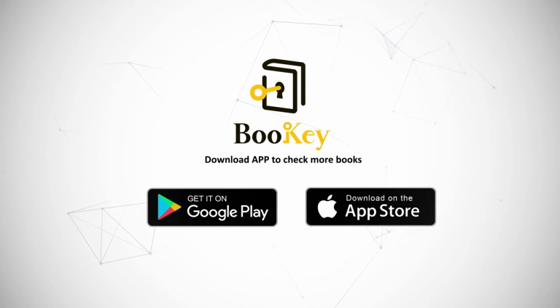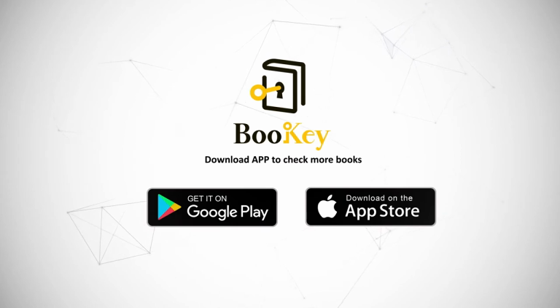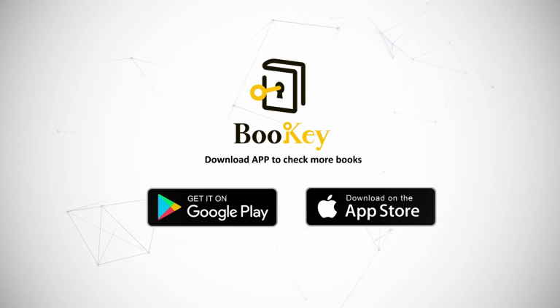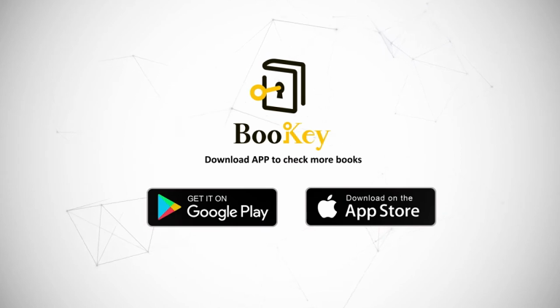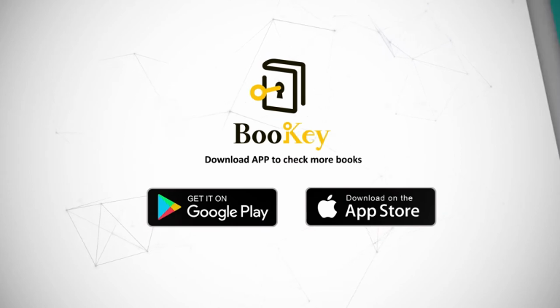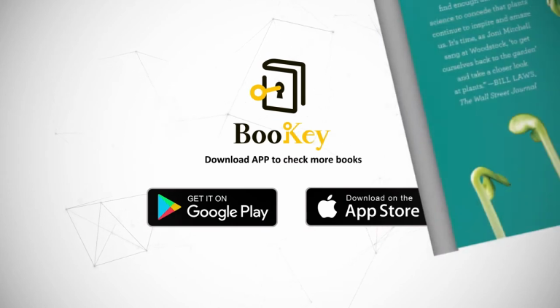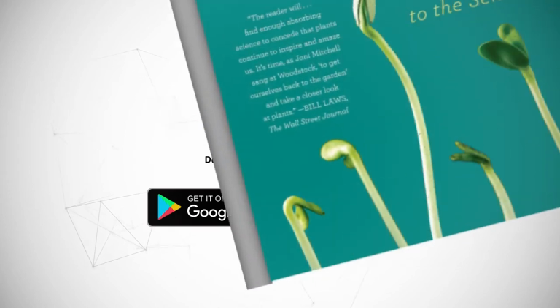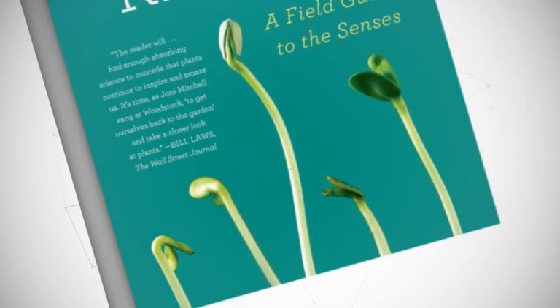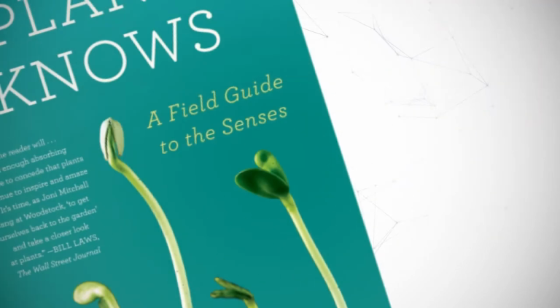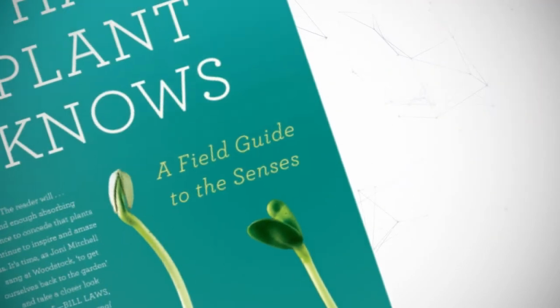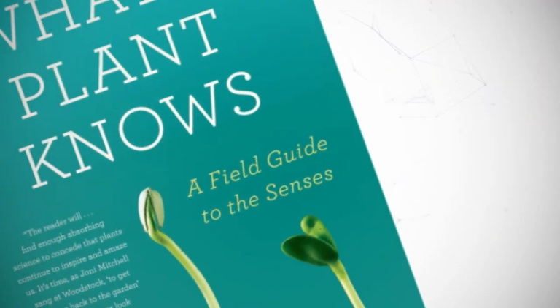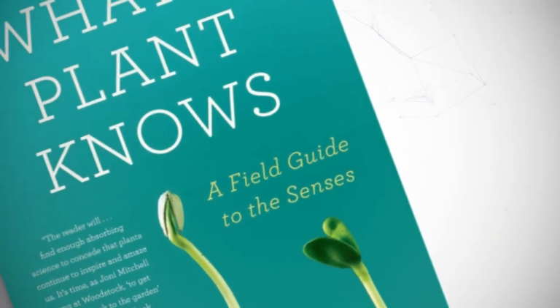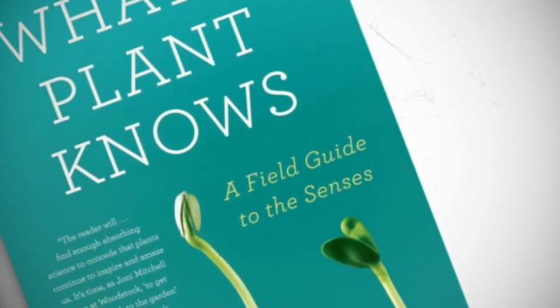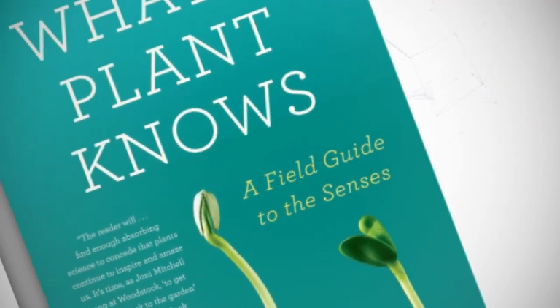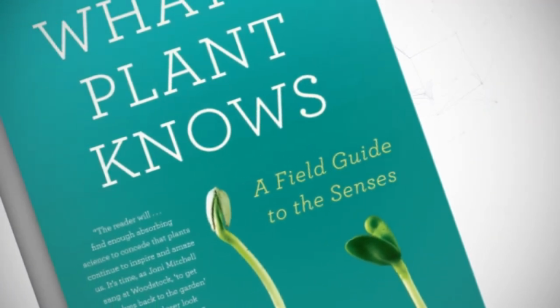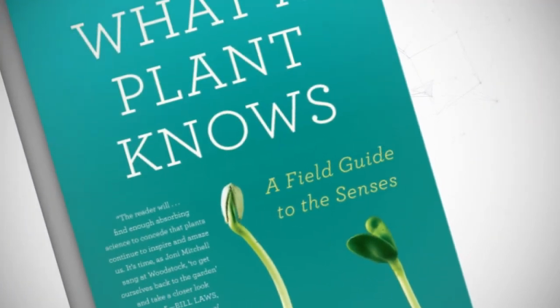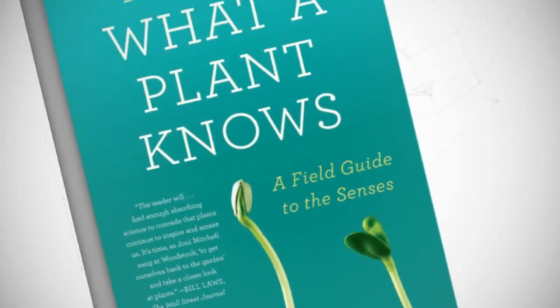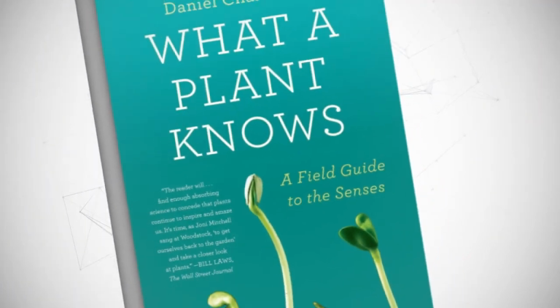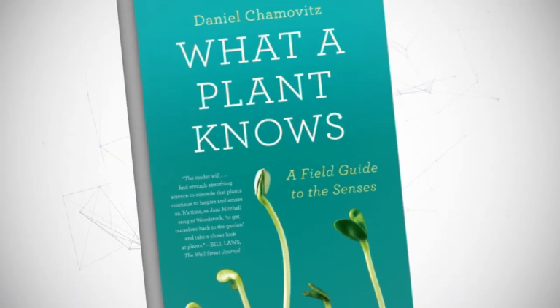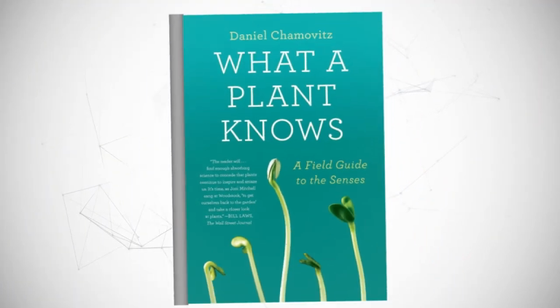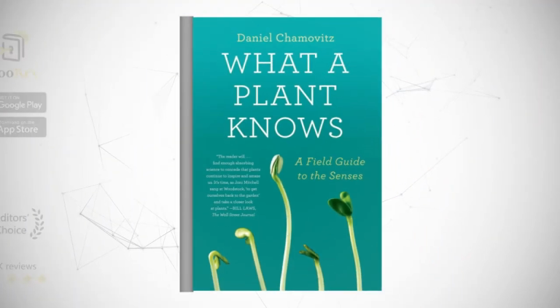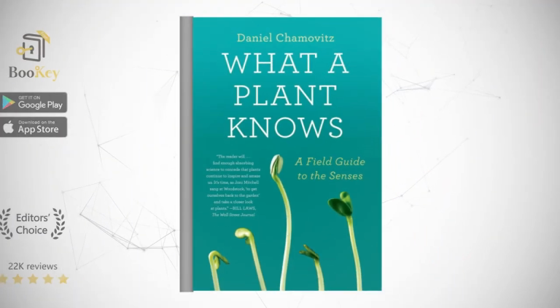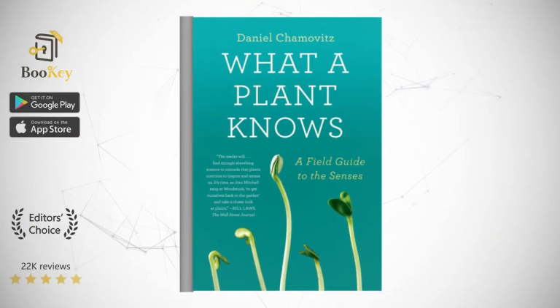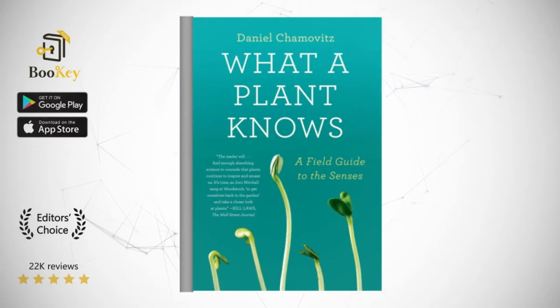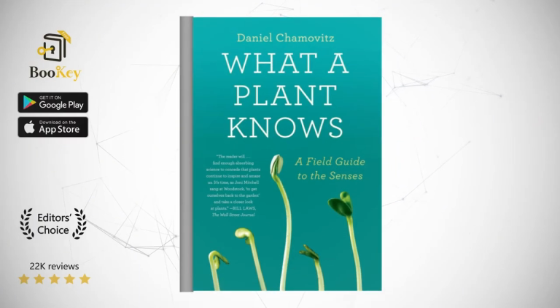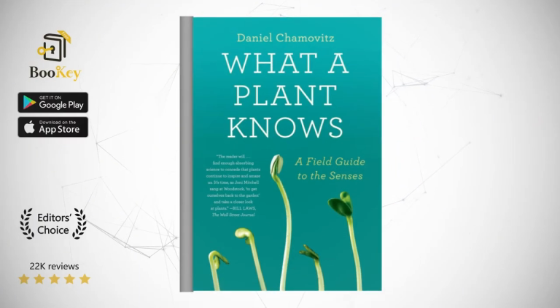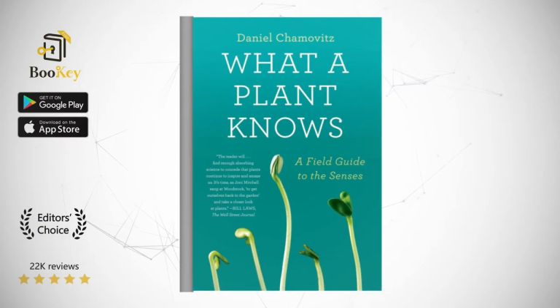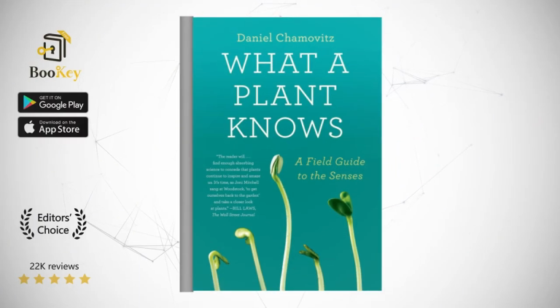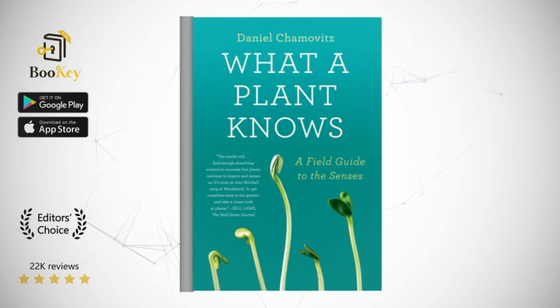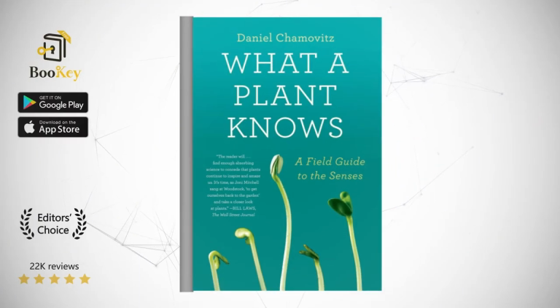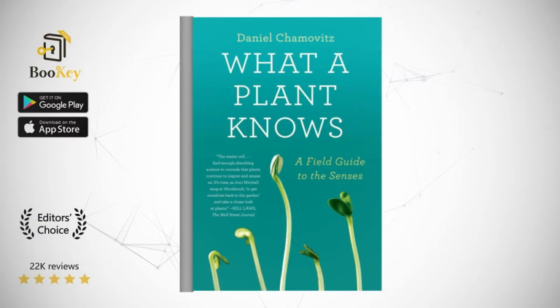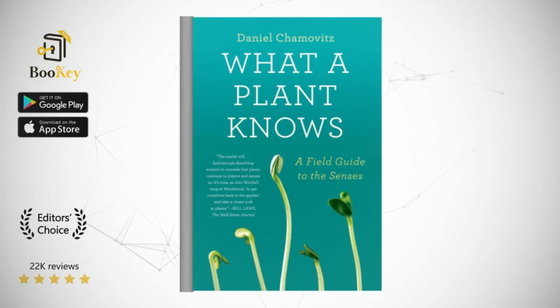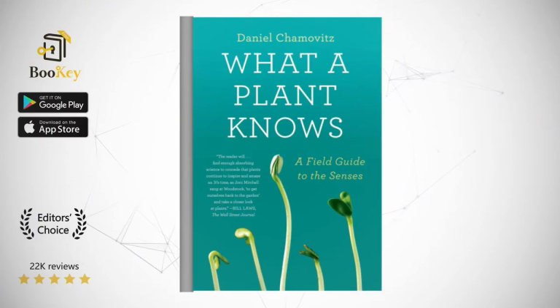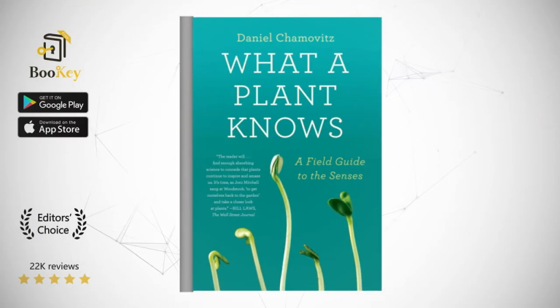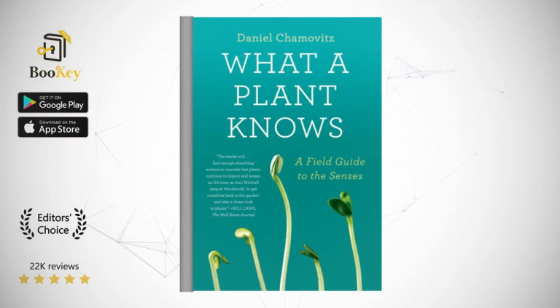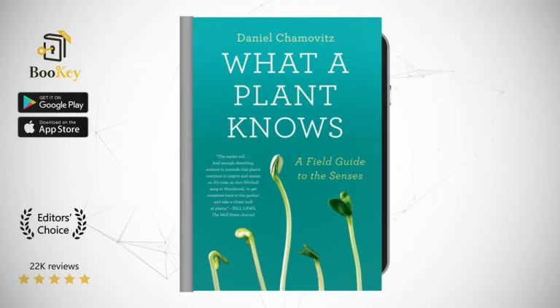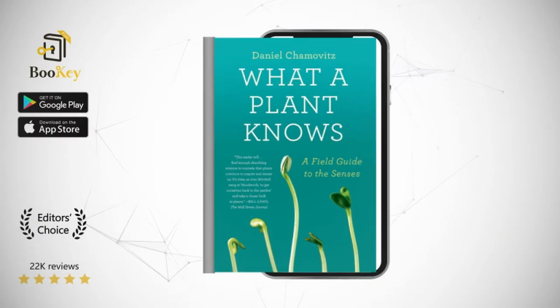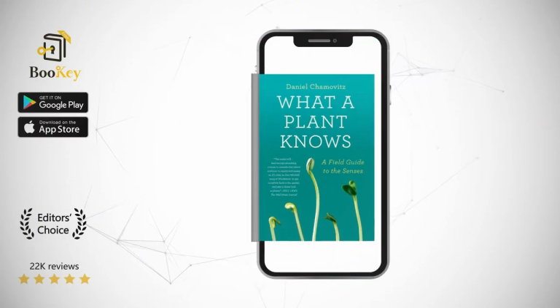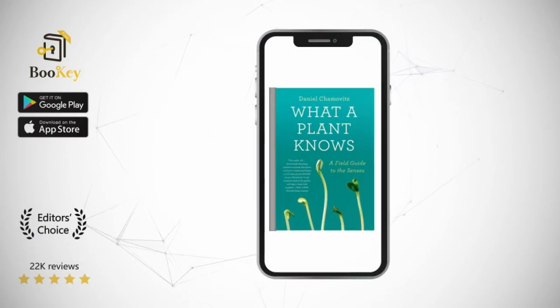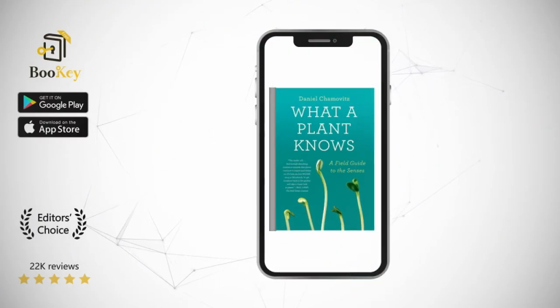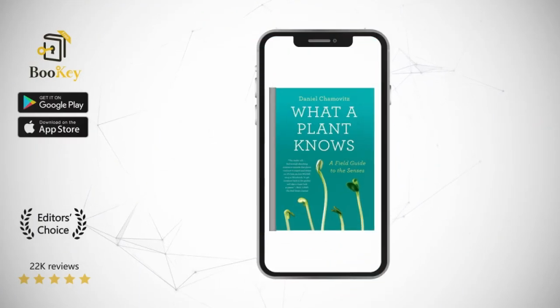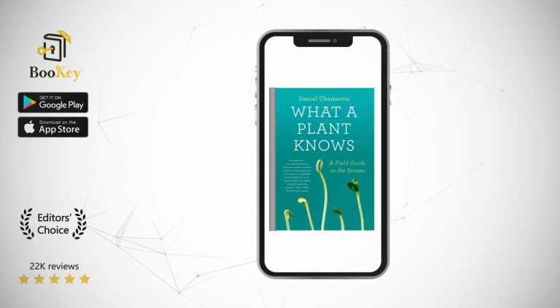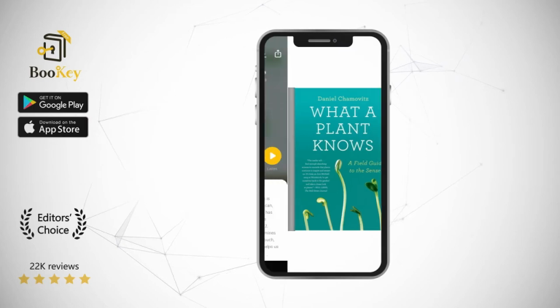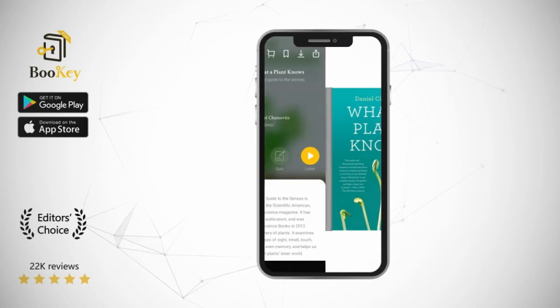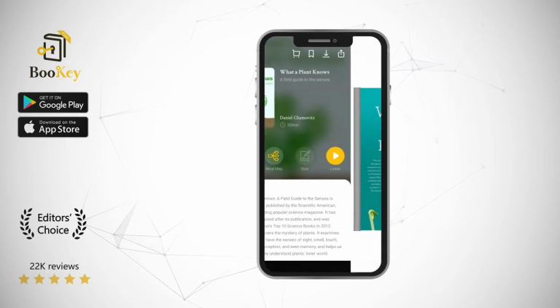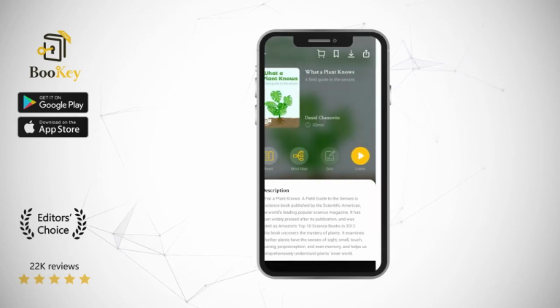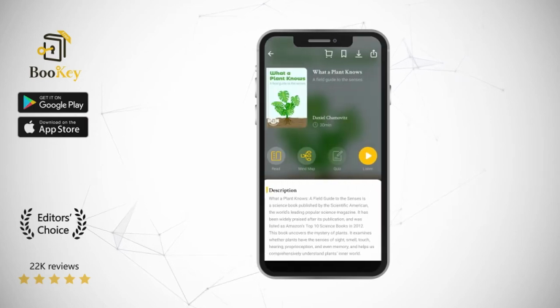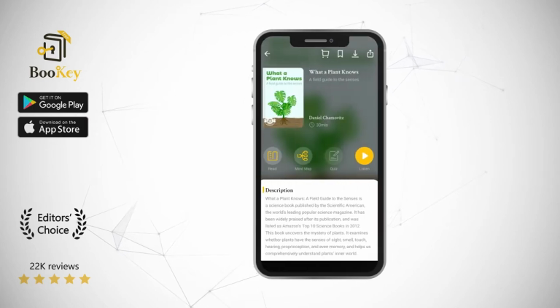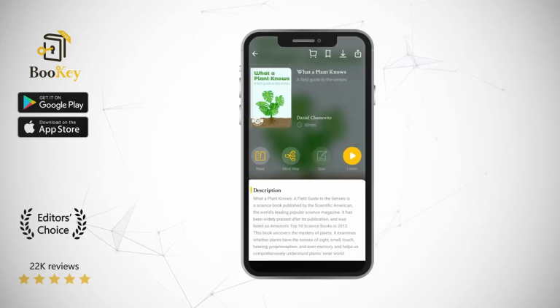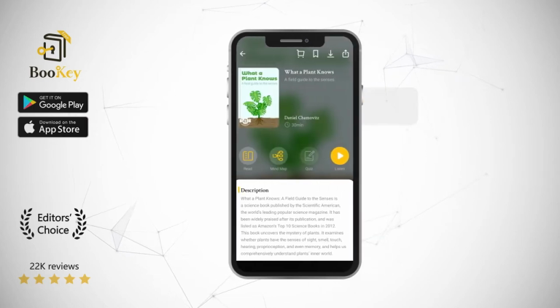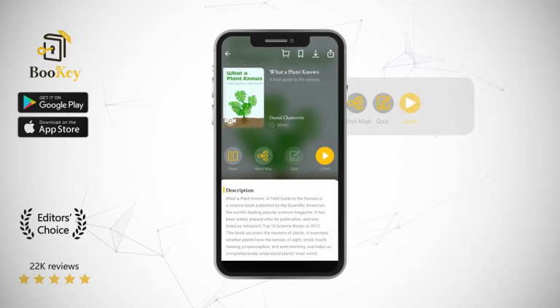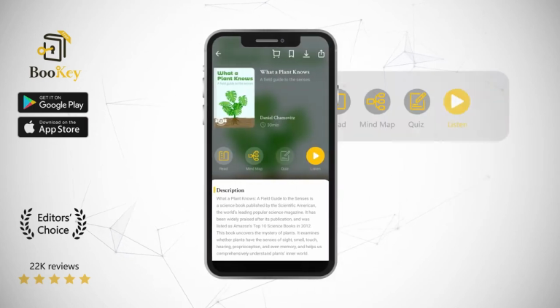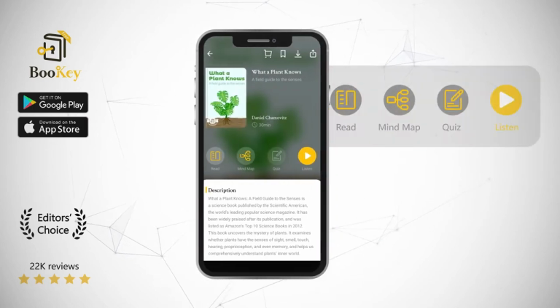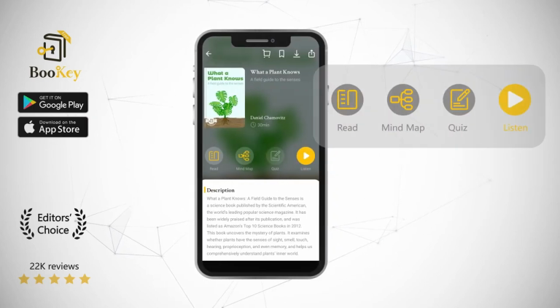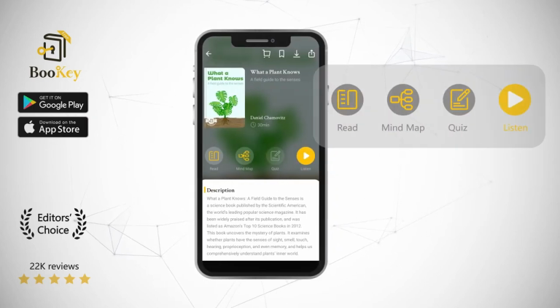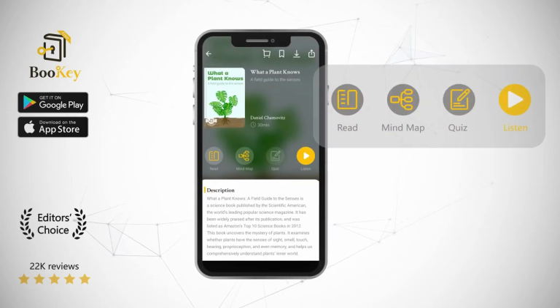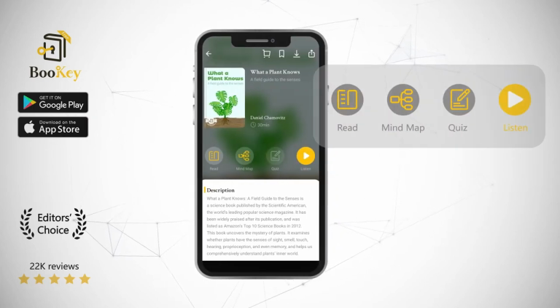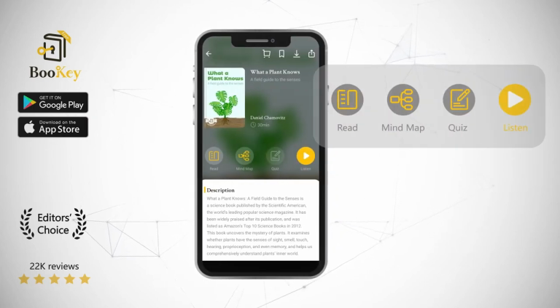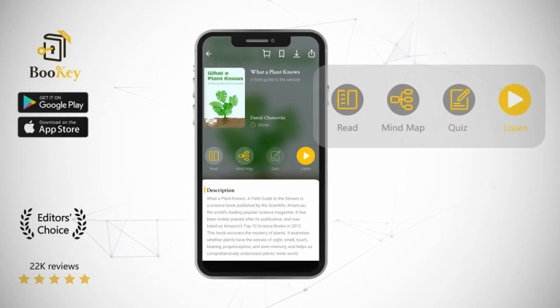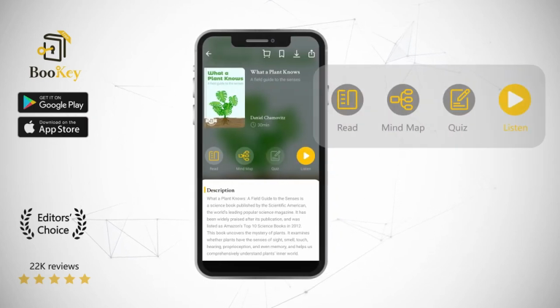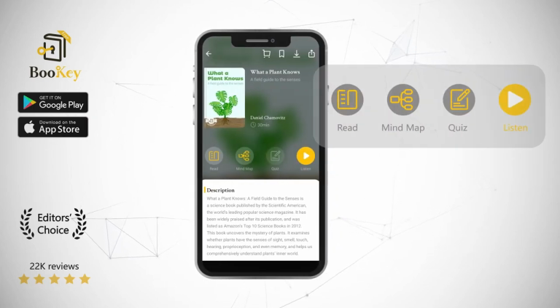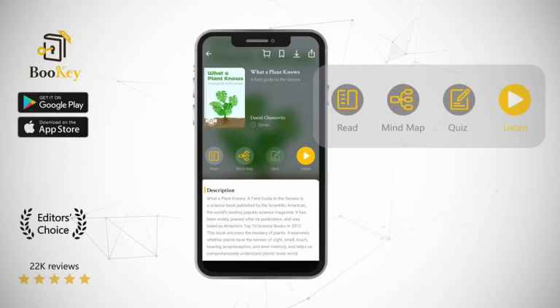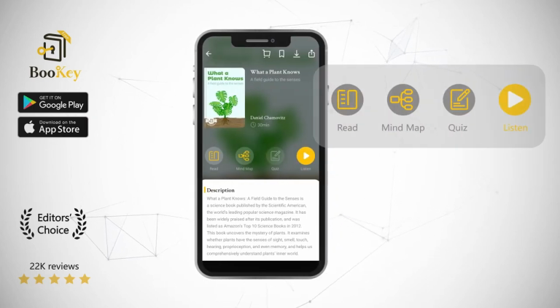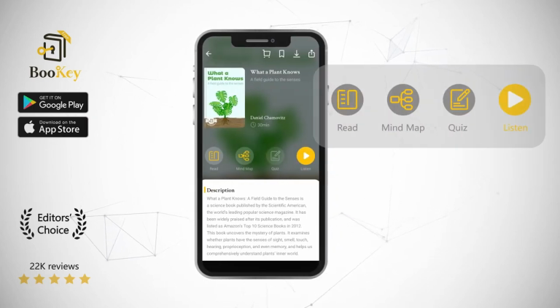Hi, welcome to Bookie. Today we will unlock the book What a Plant Knows: A Field Guide to the Senses.